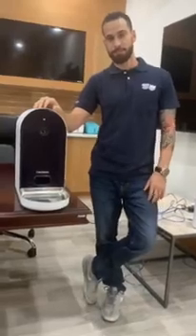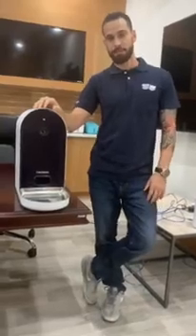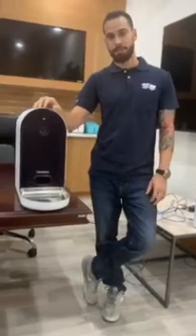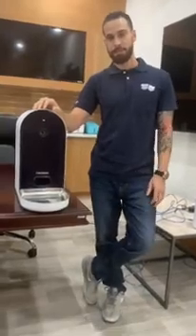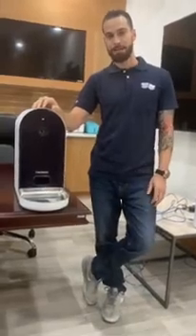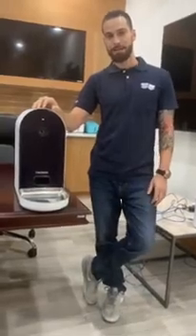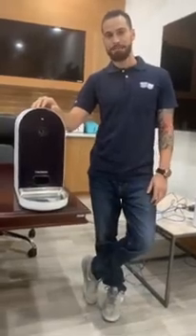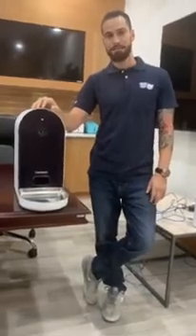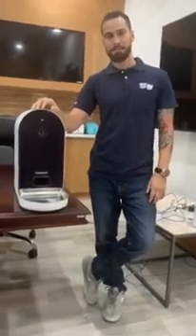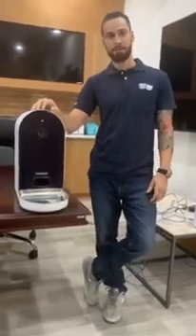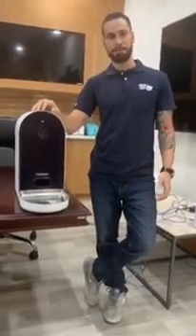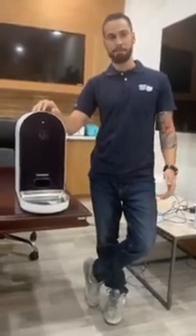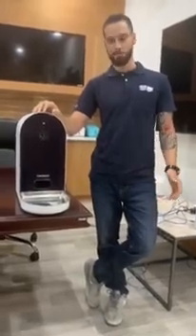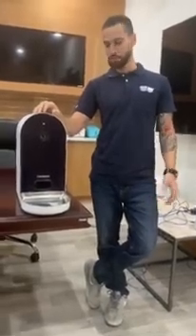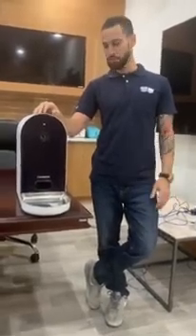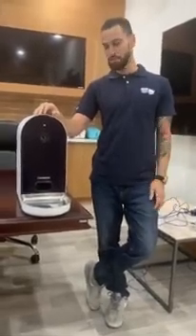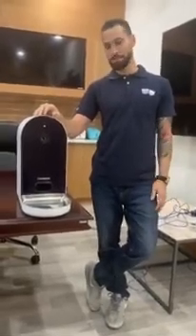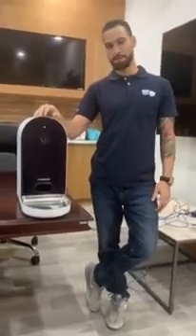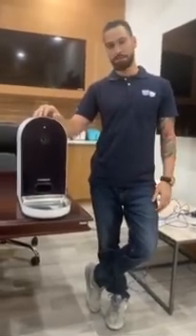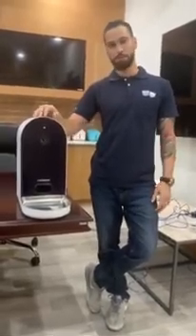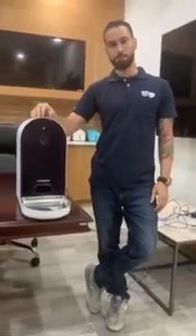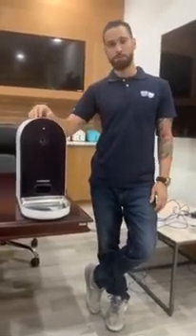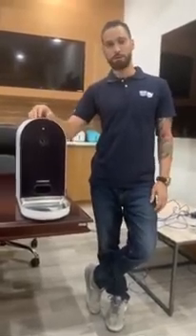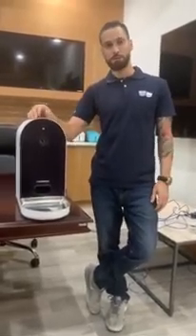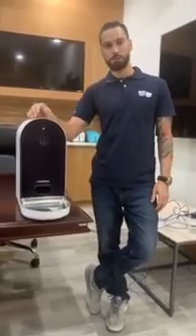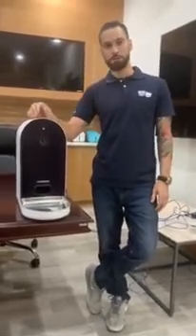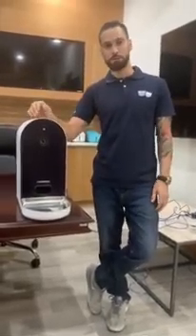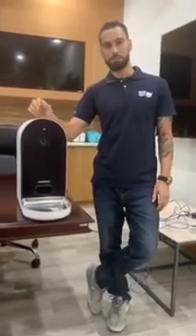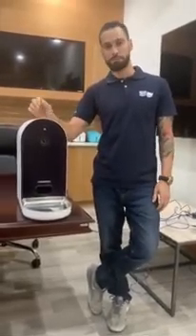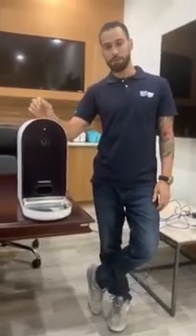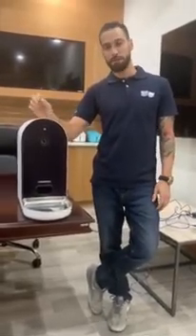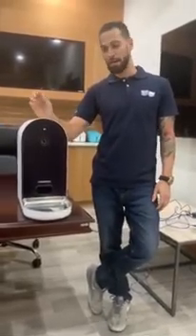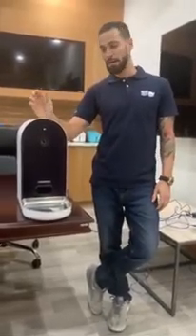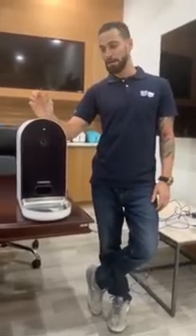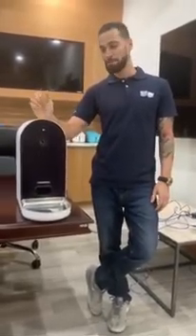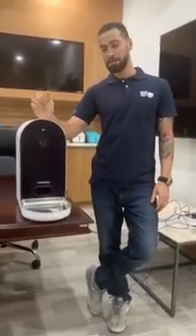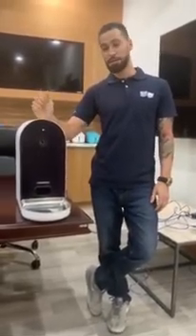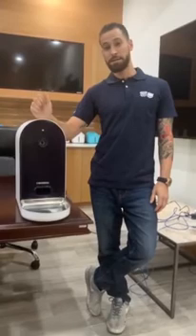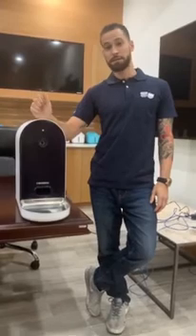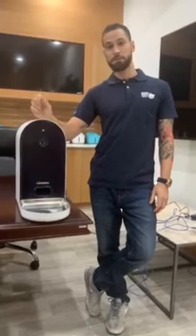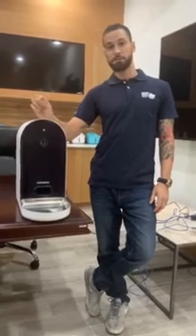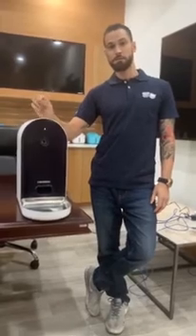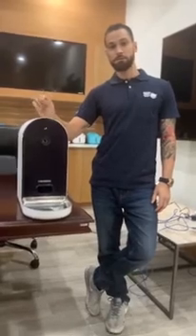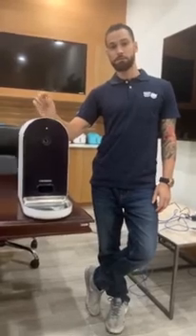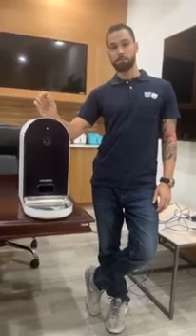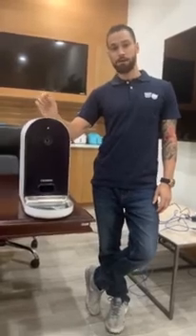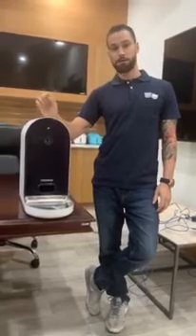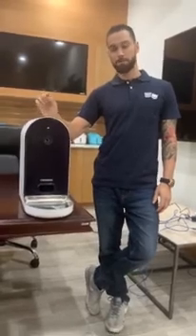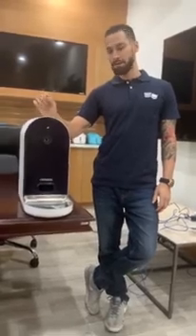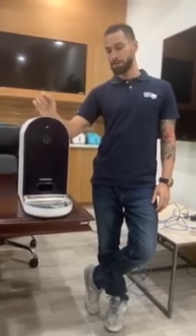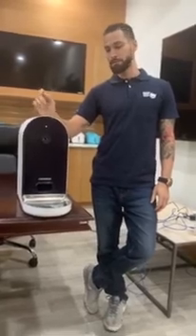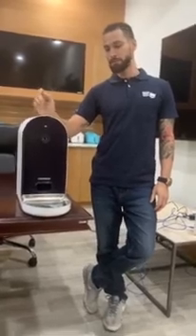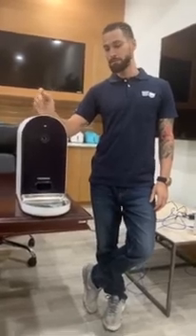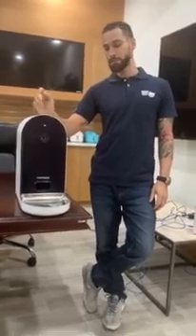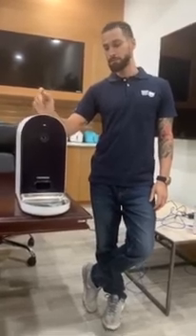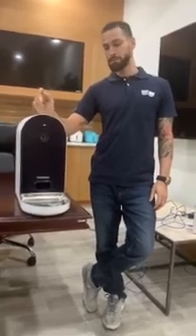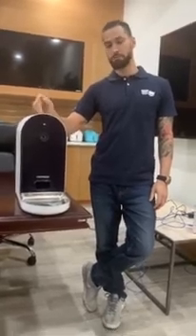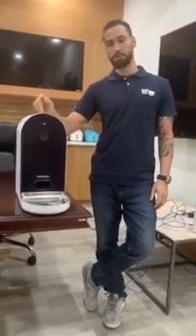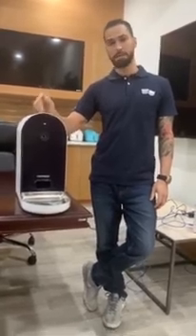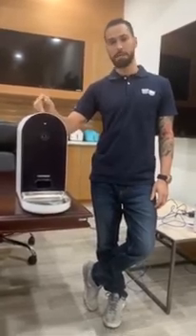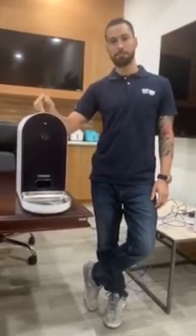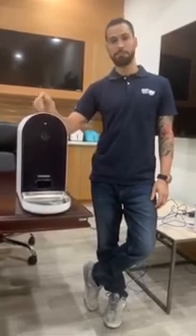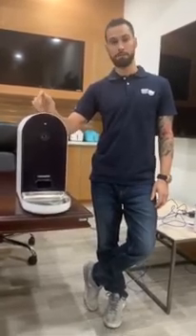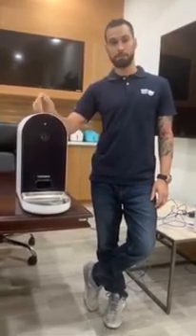Hi guys, my name is Justin. I'm with Dogness Group. Today I'm going to show you how to pair your Smart Cam Feeder.